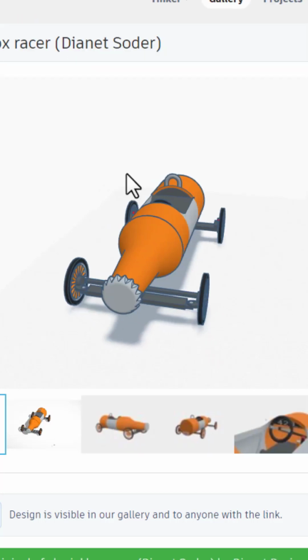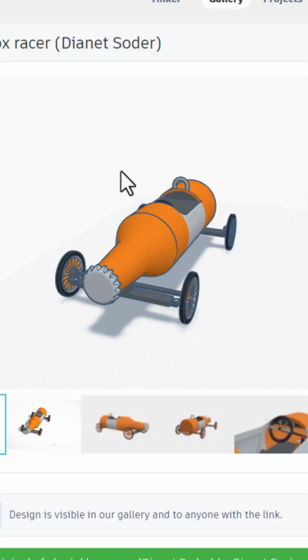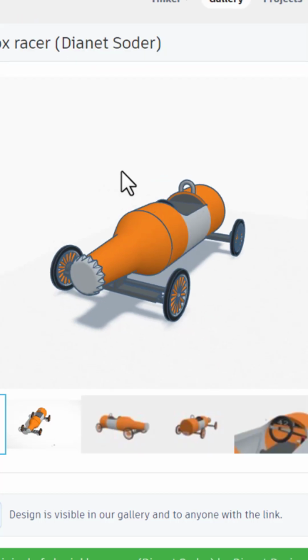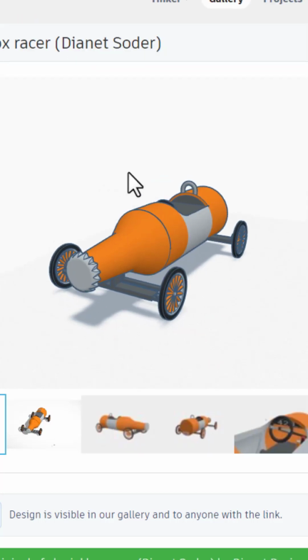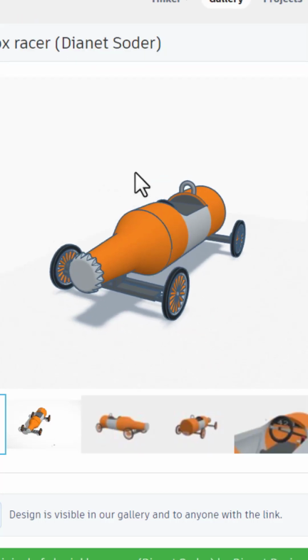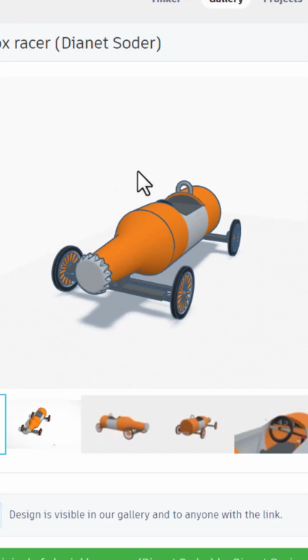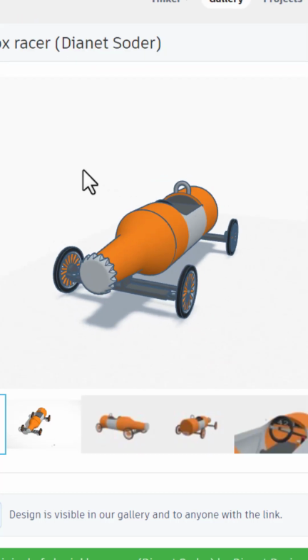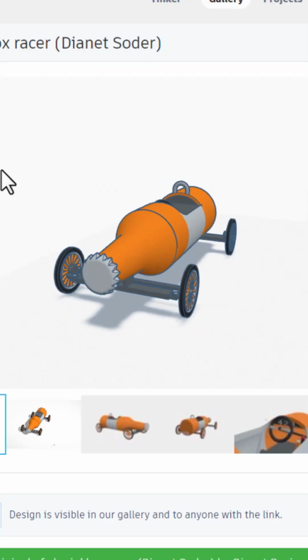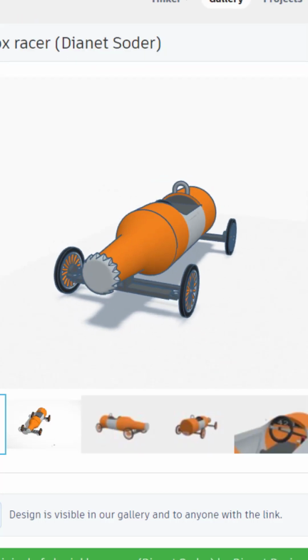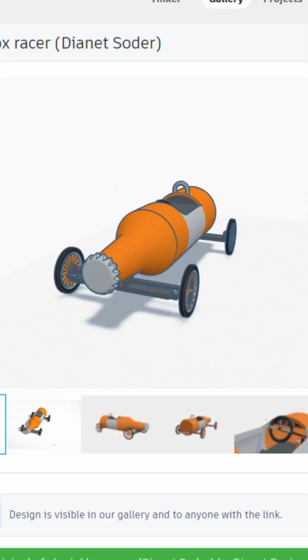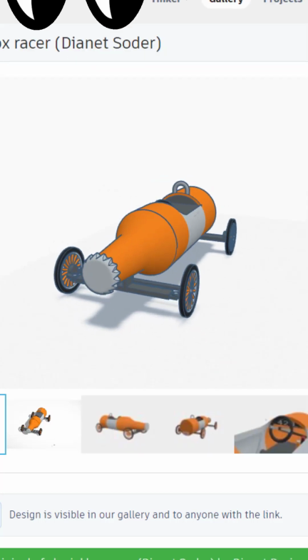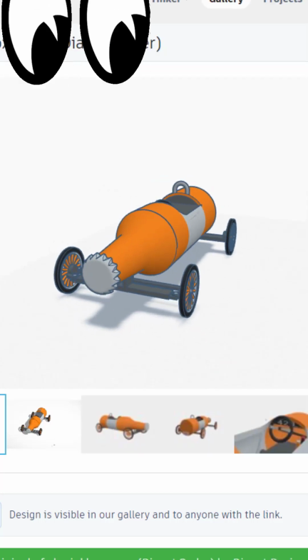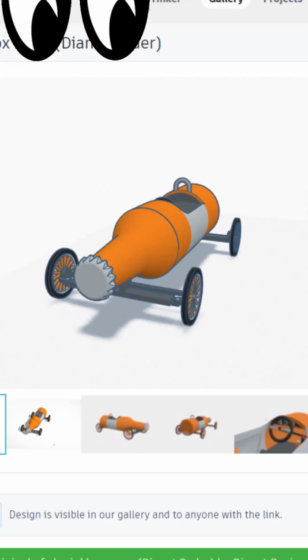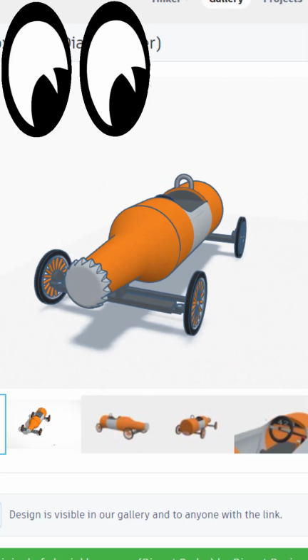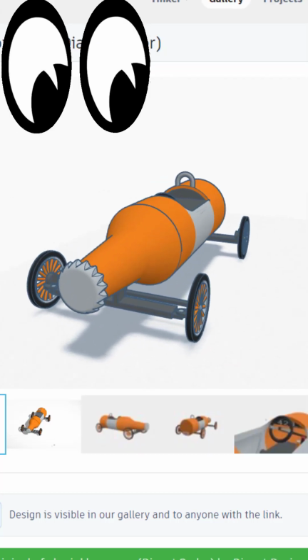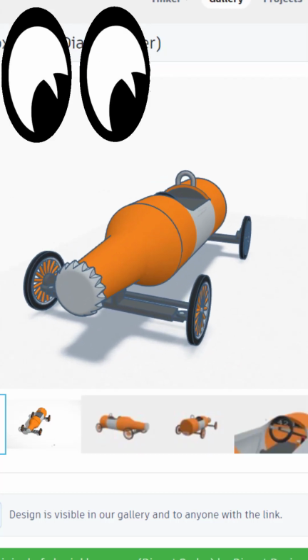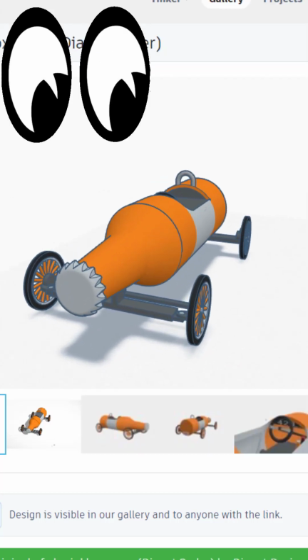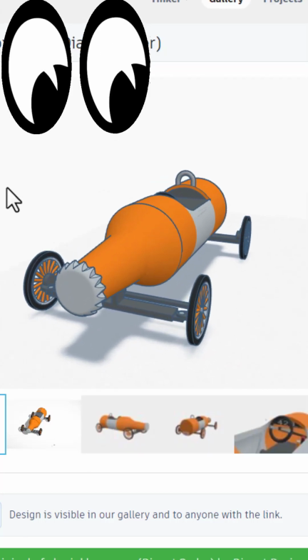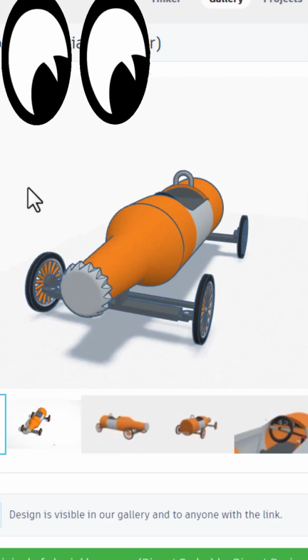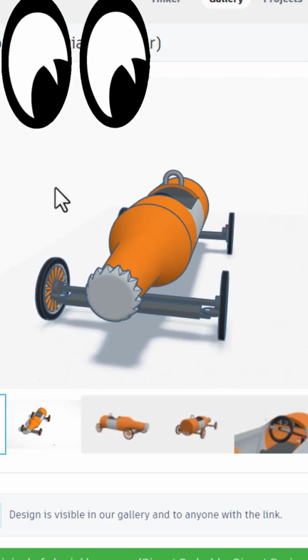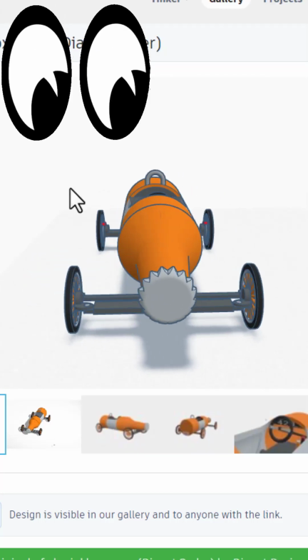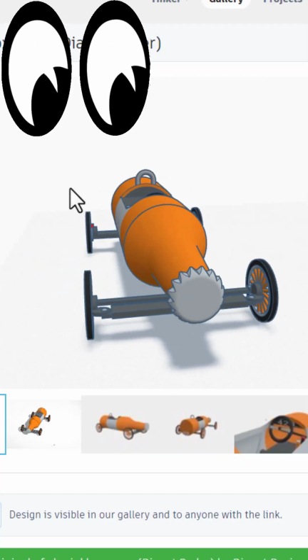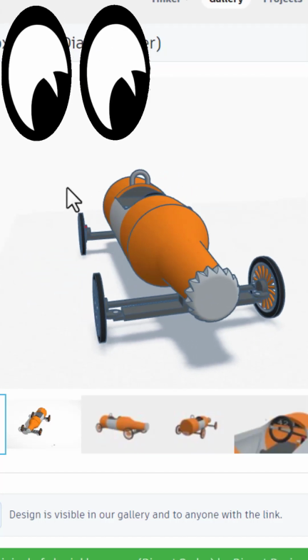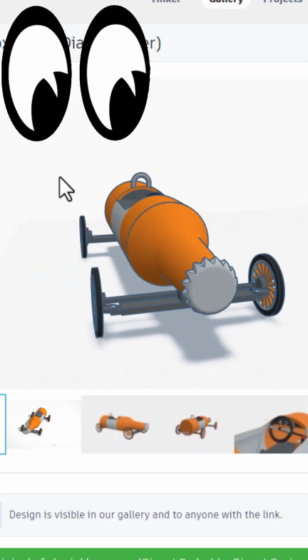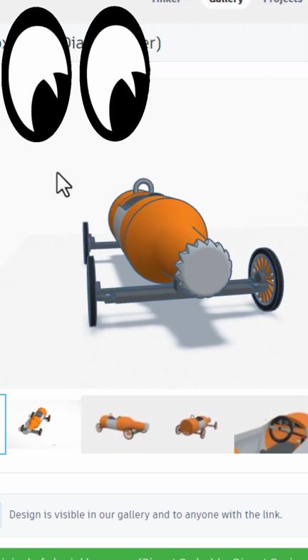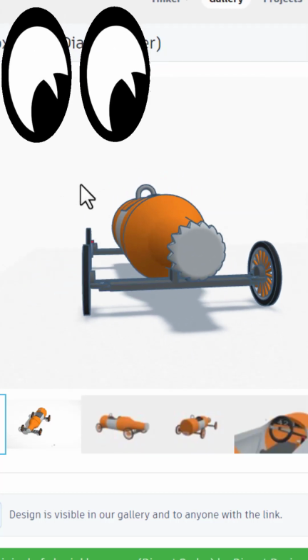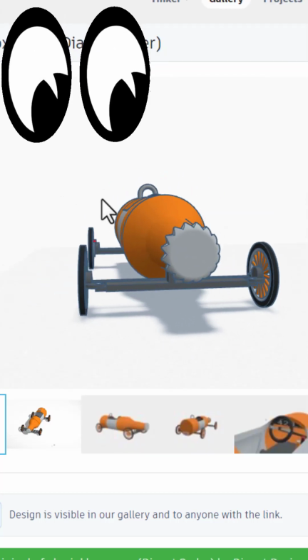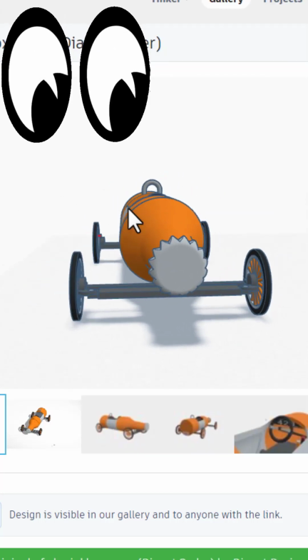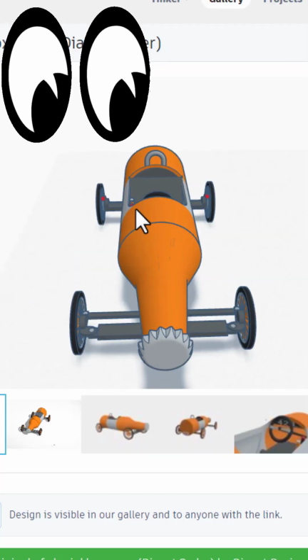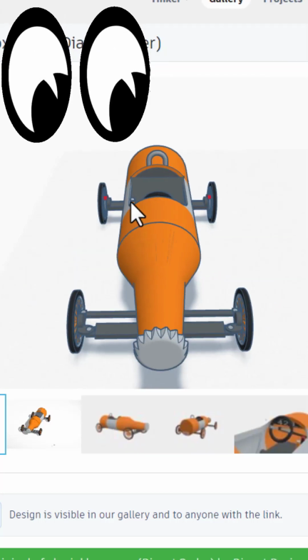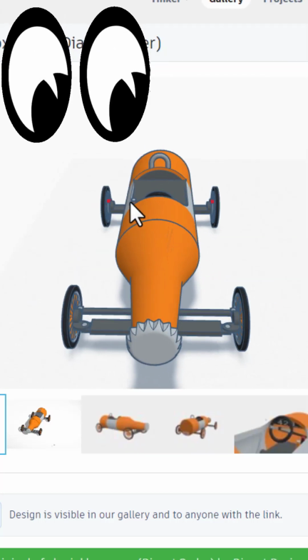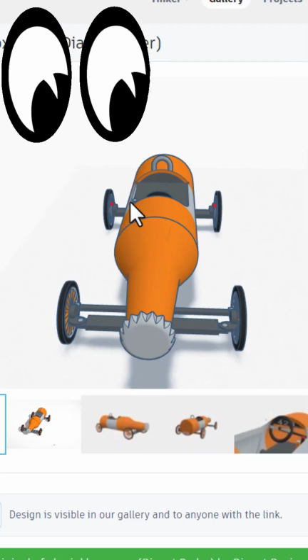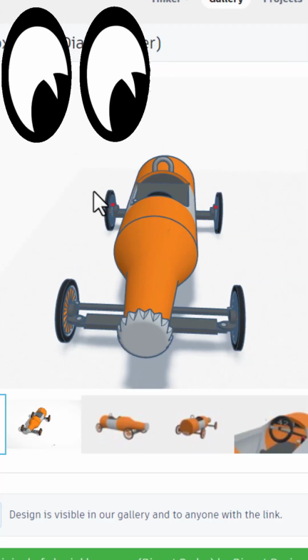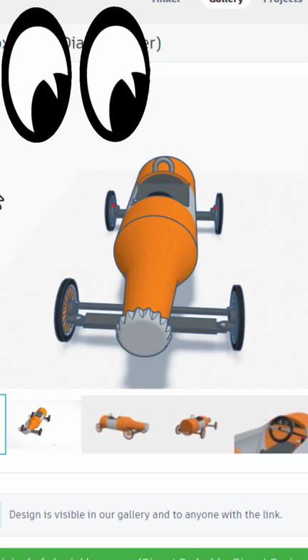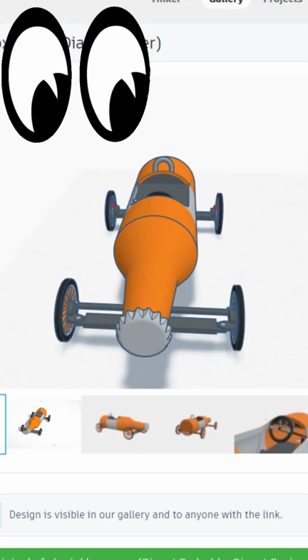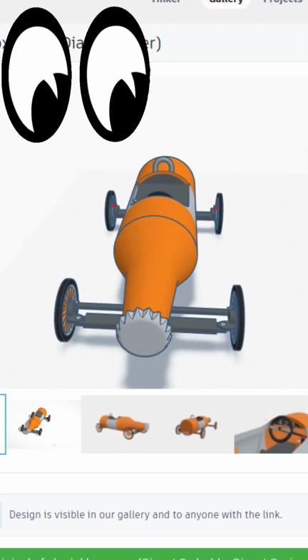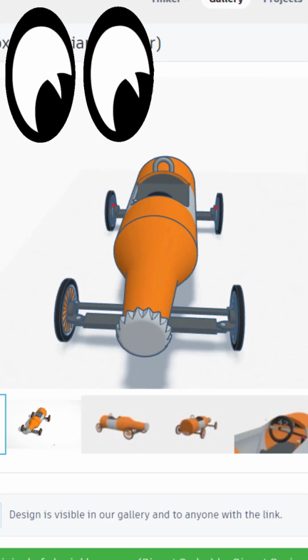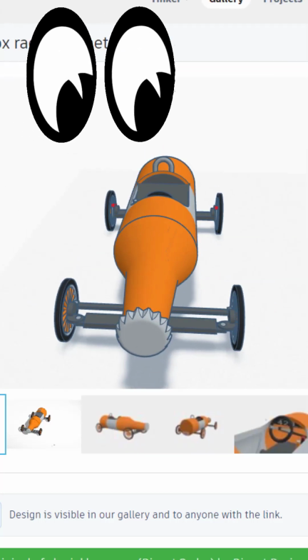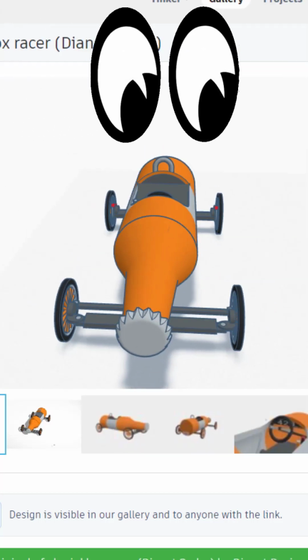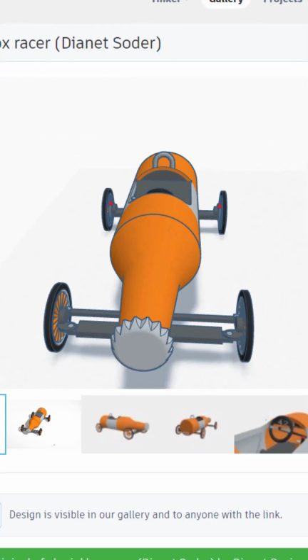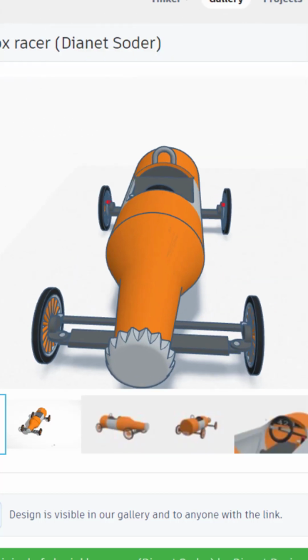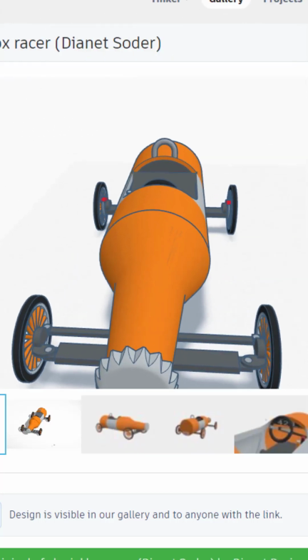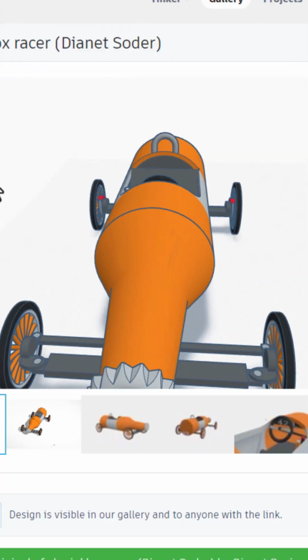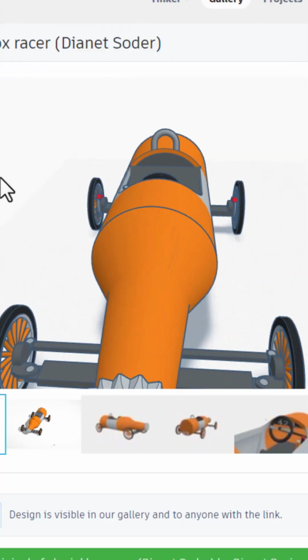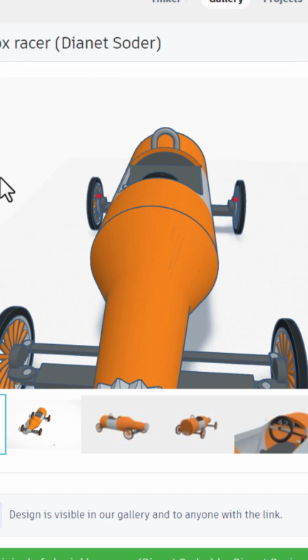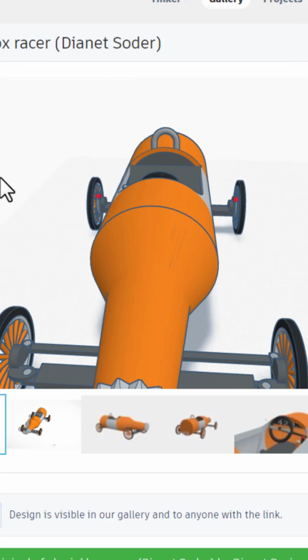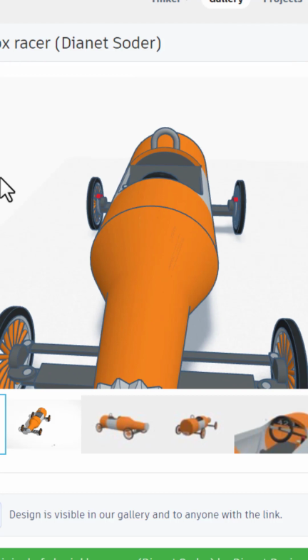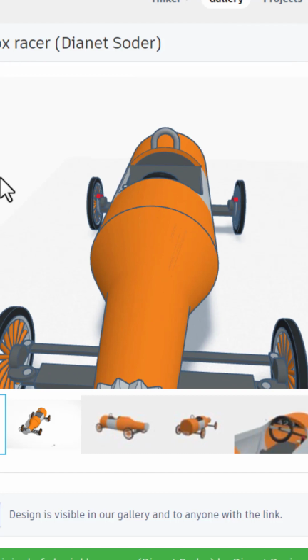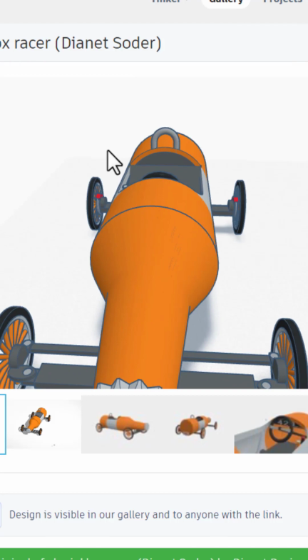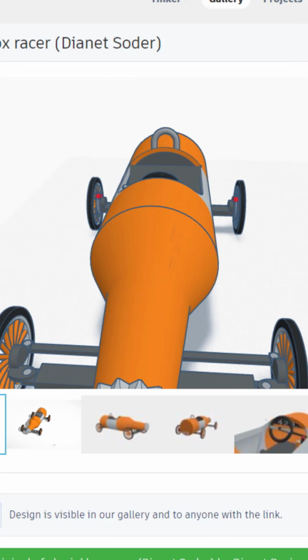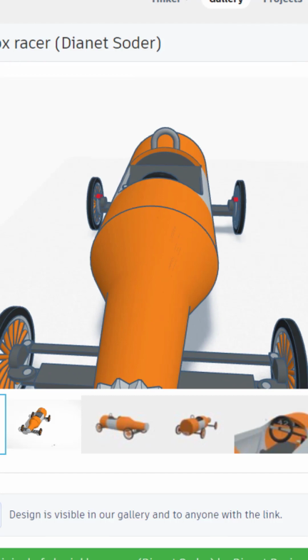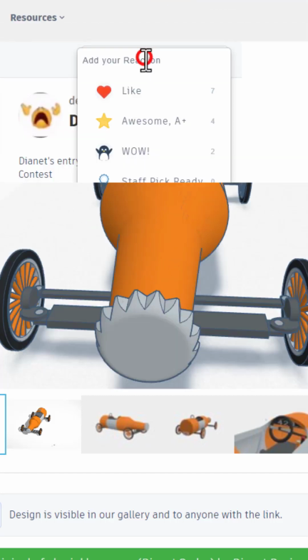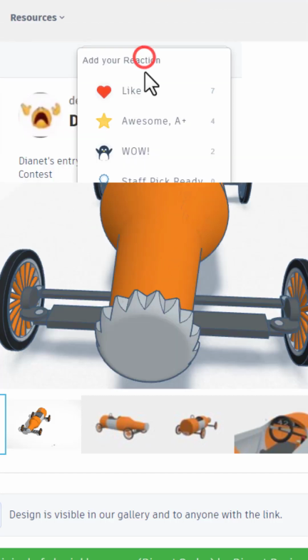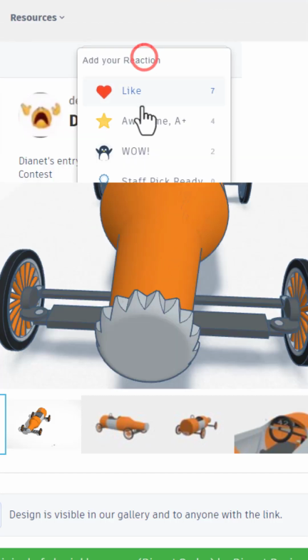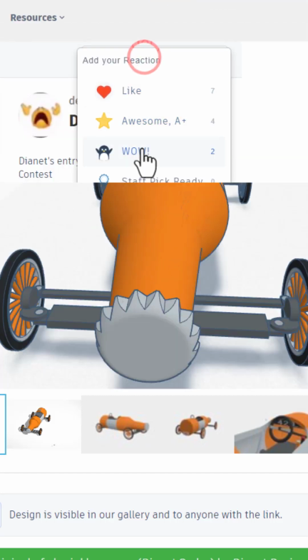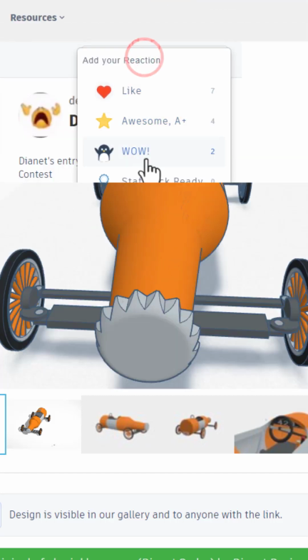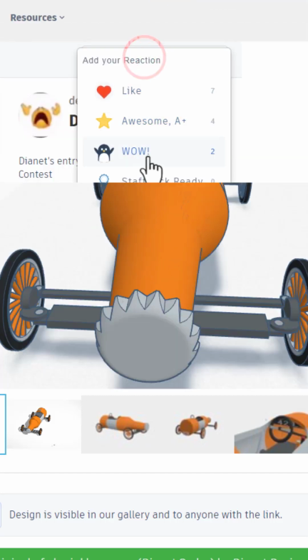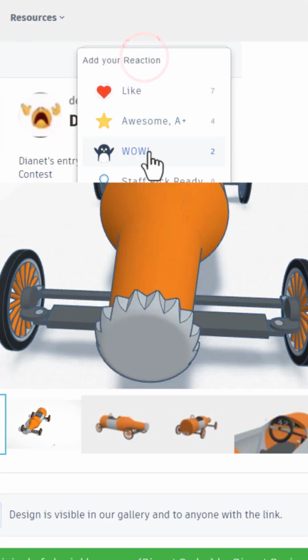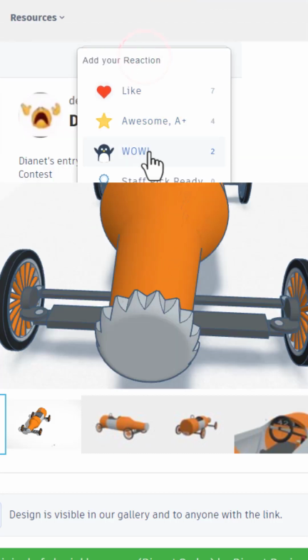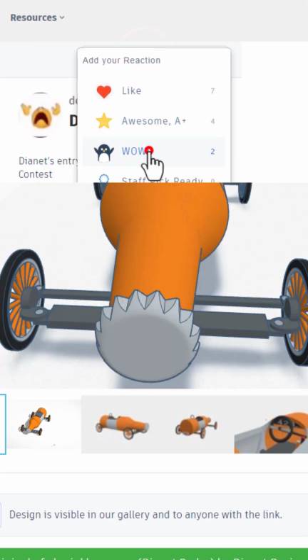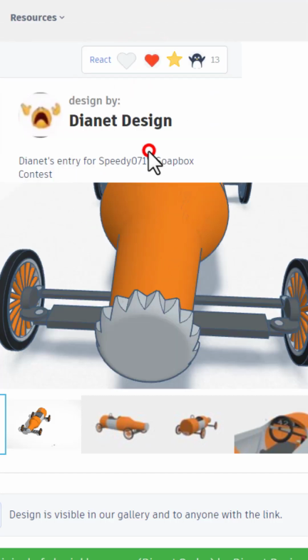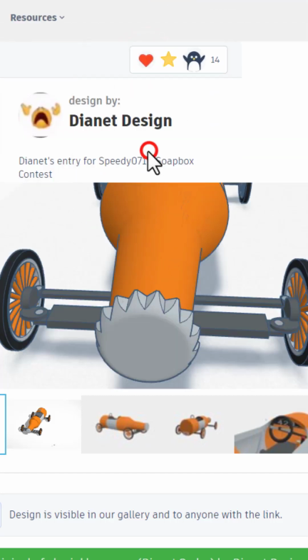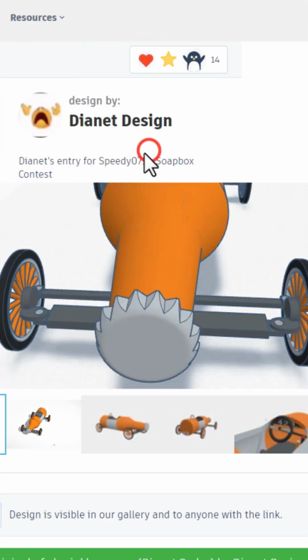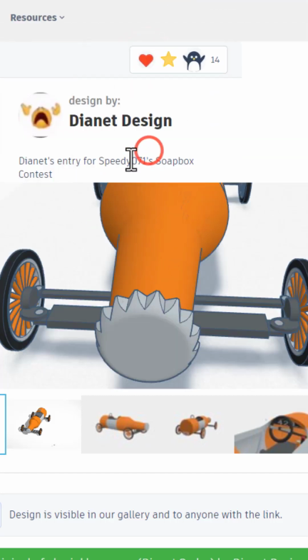And here we have a skroink box racer. Oh my gosh, that is so cool, giving it a wow.